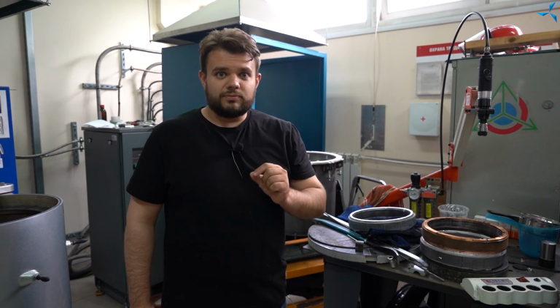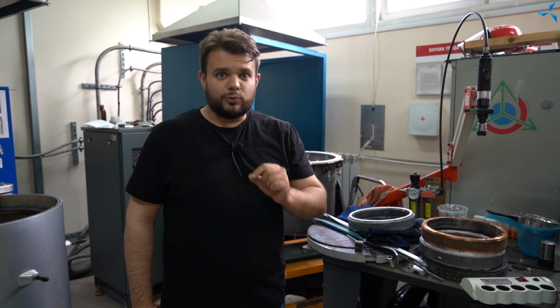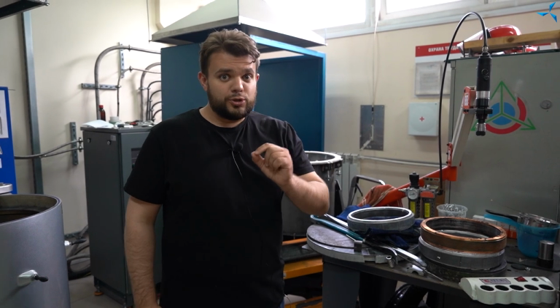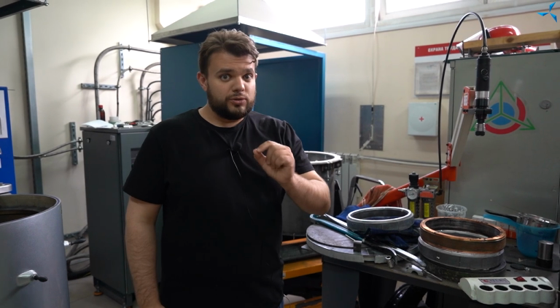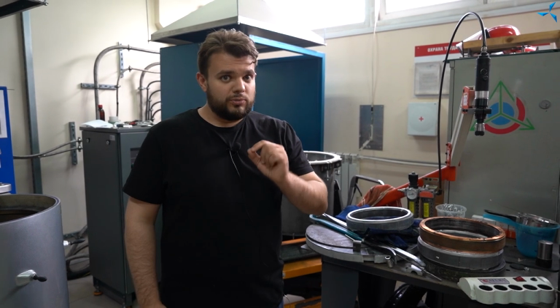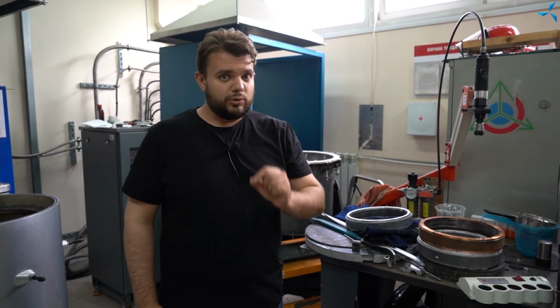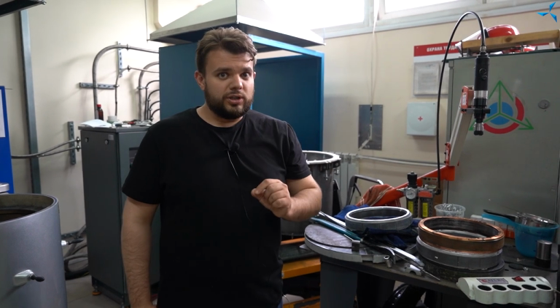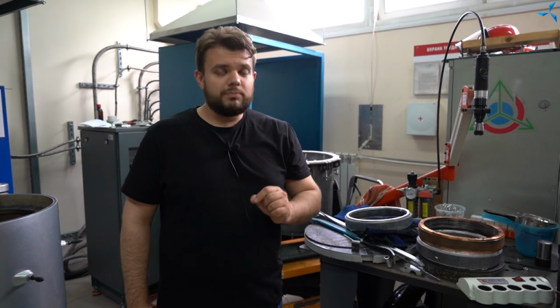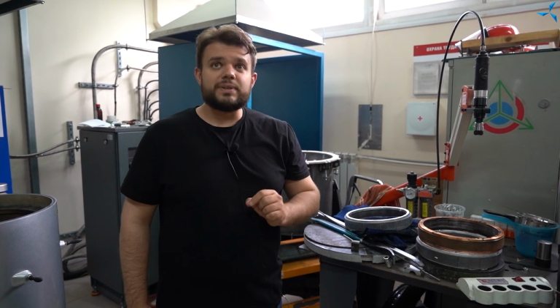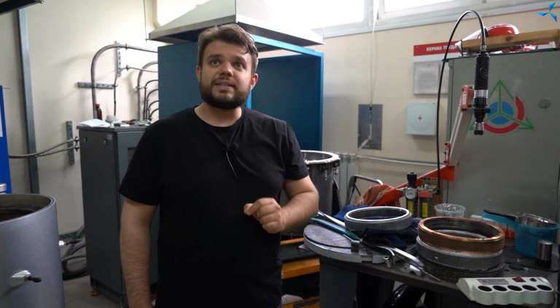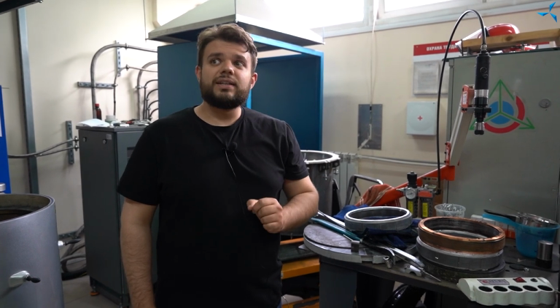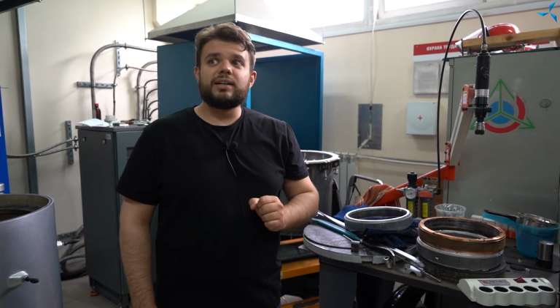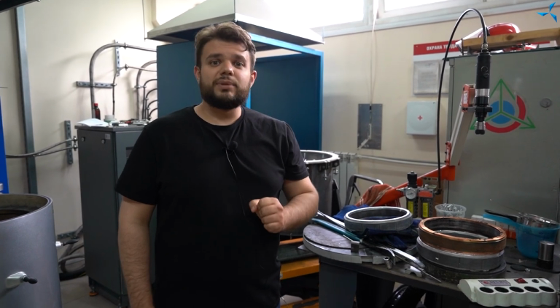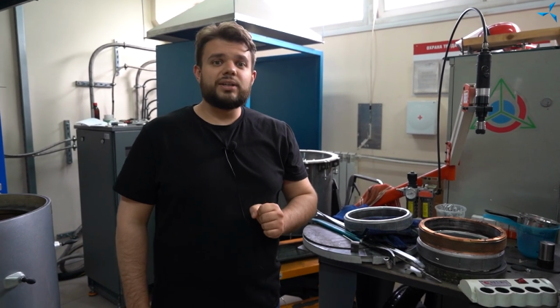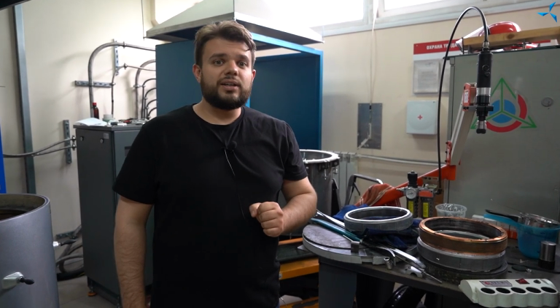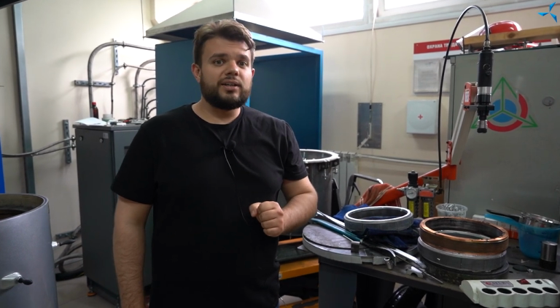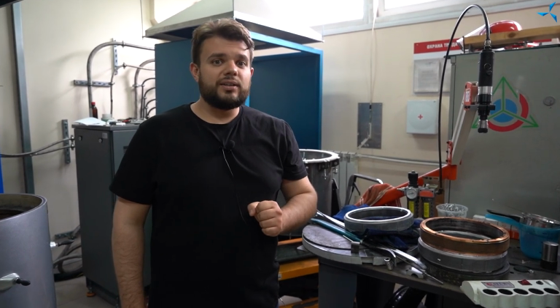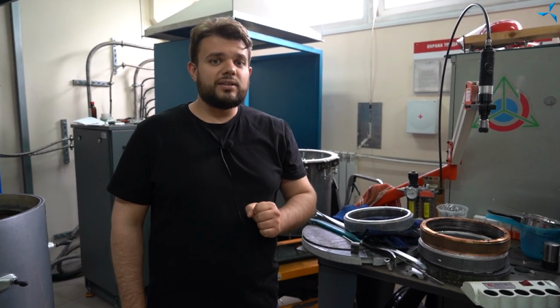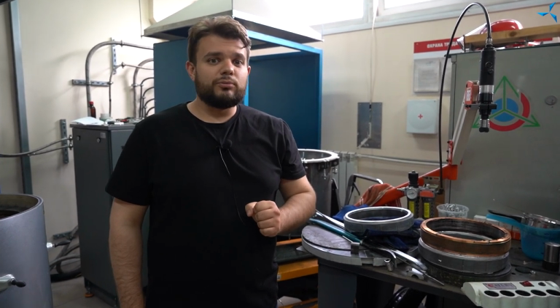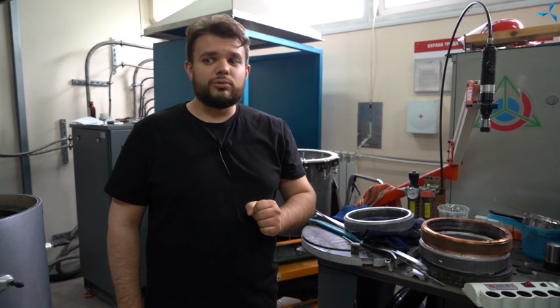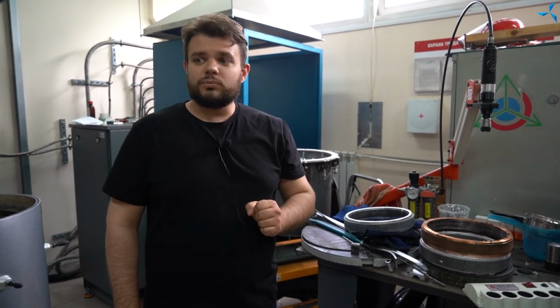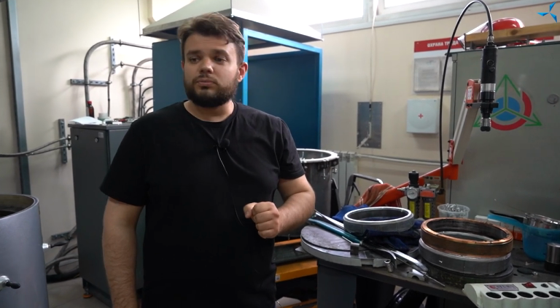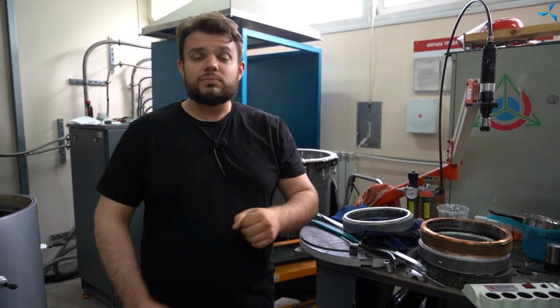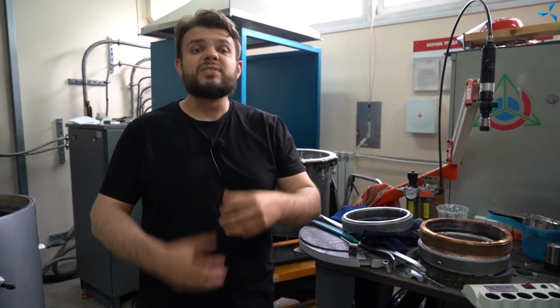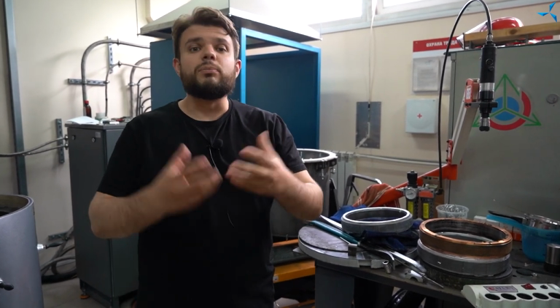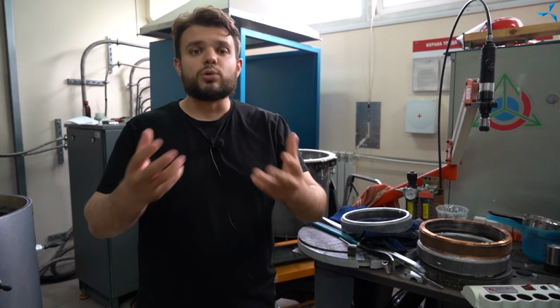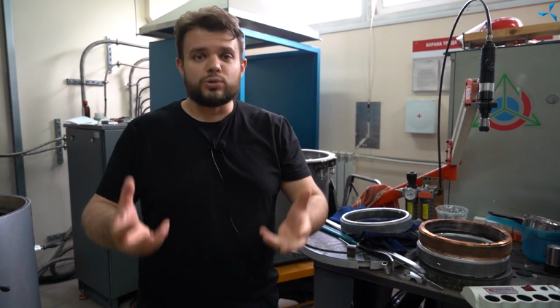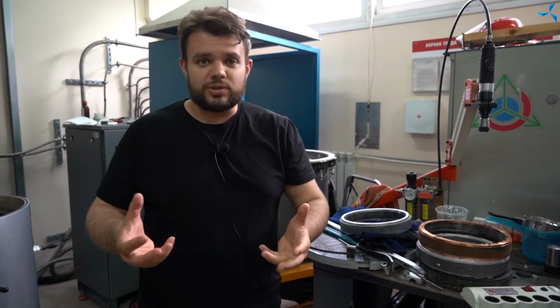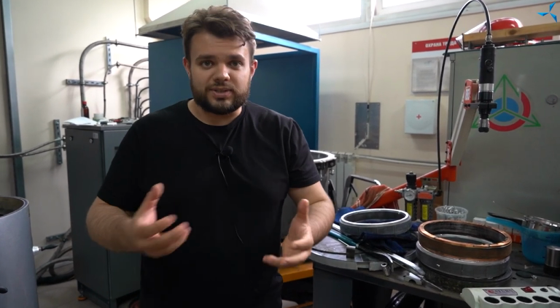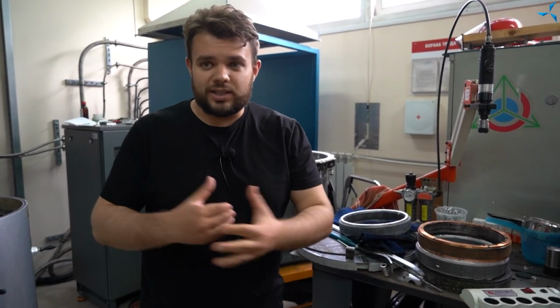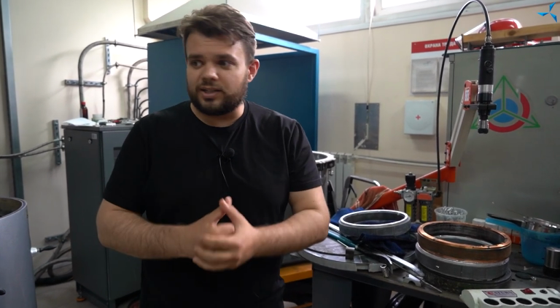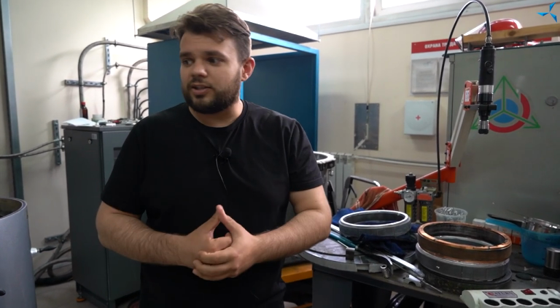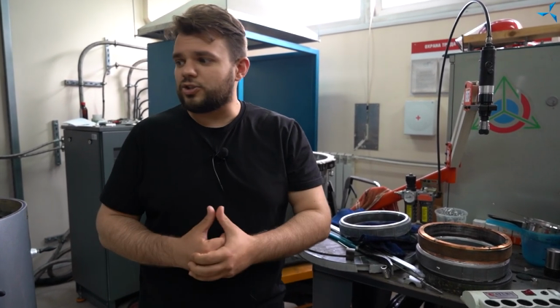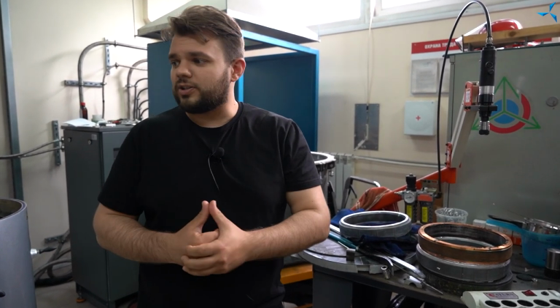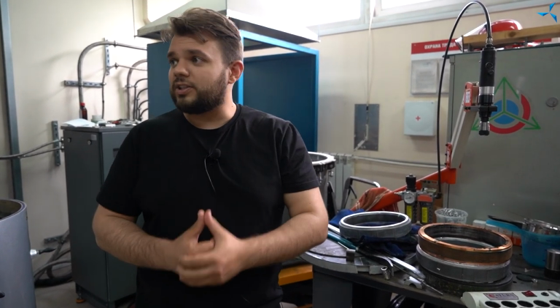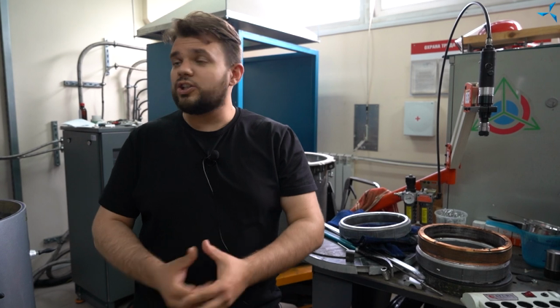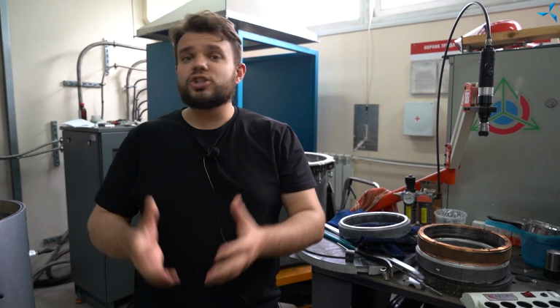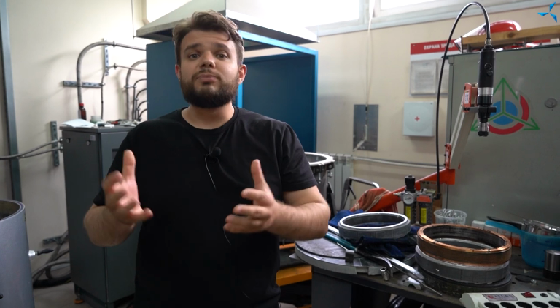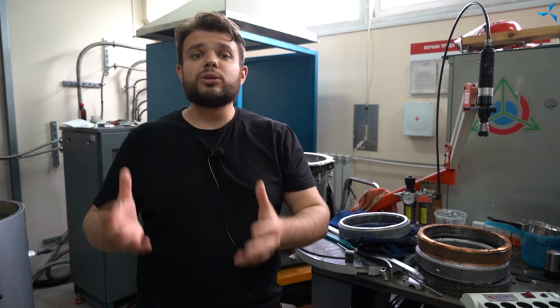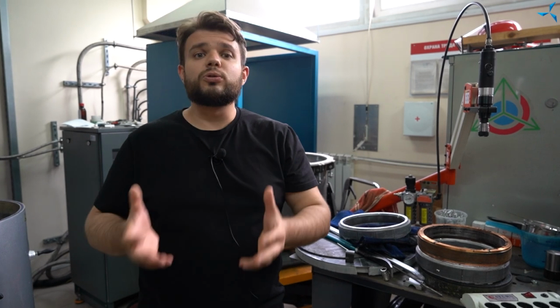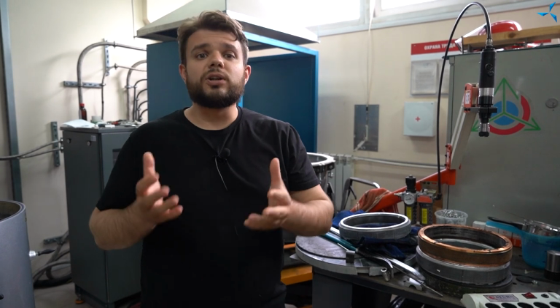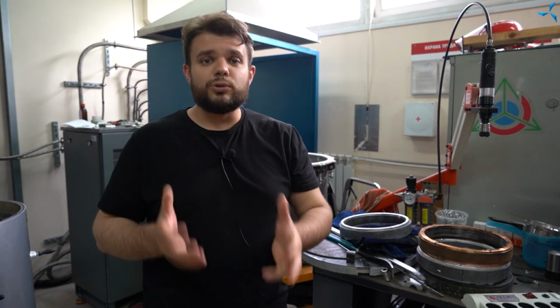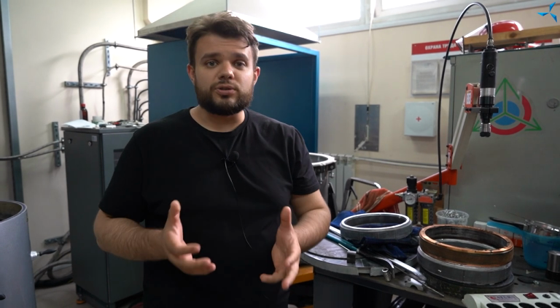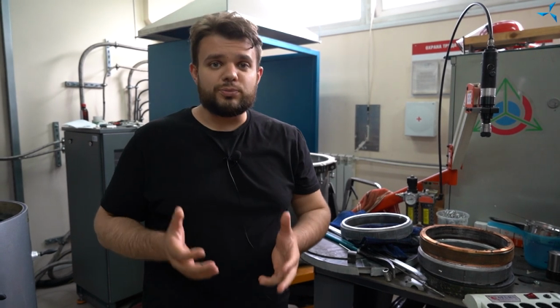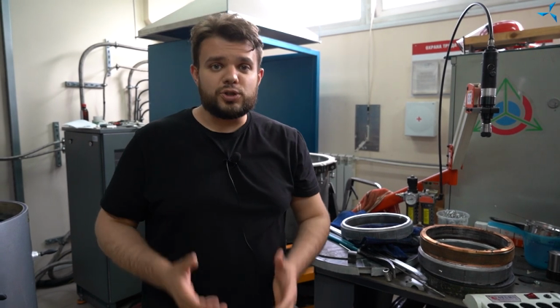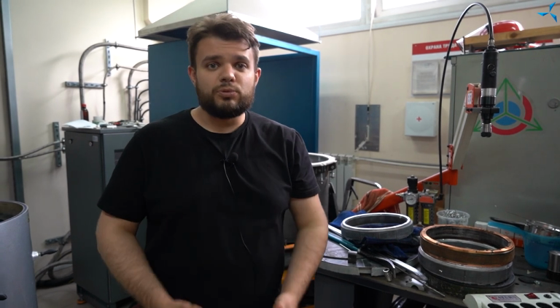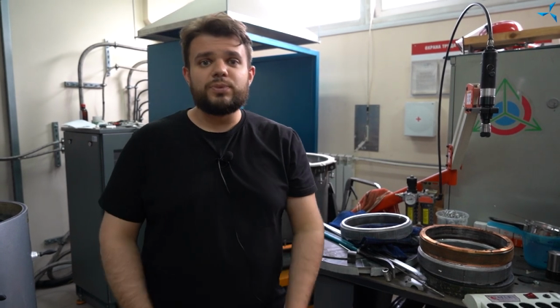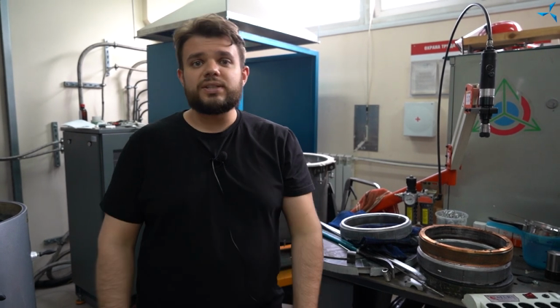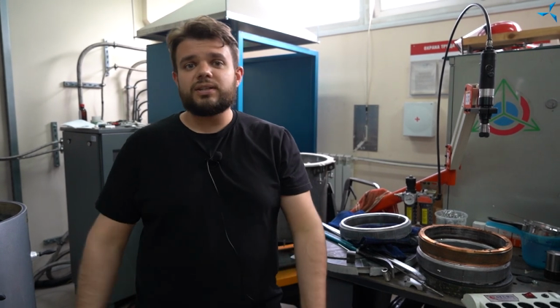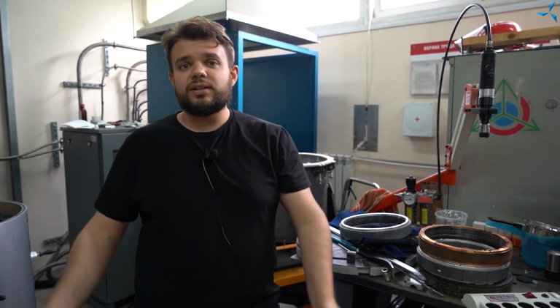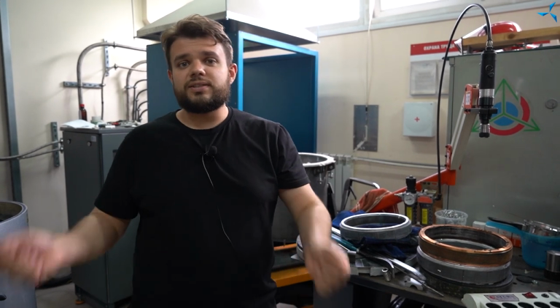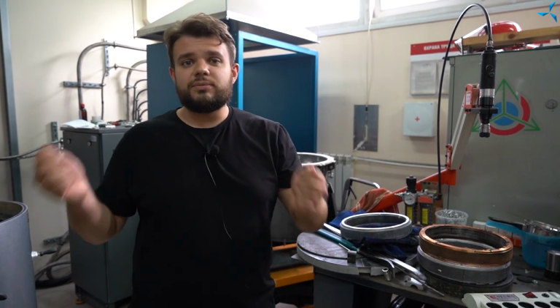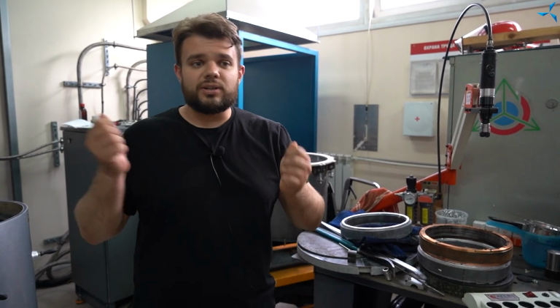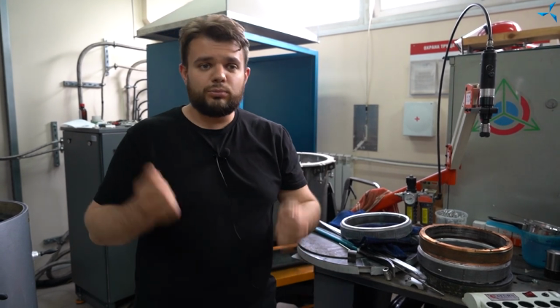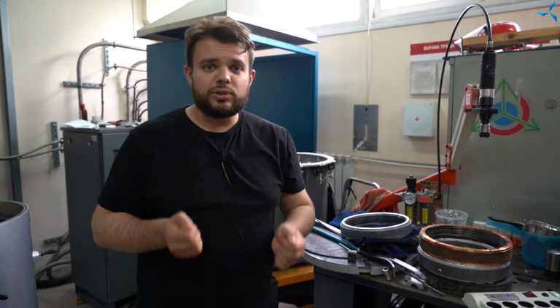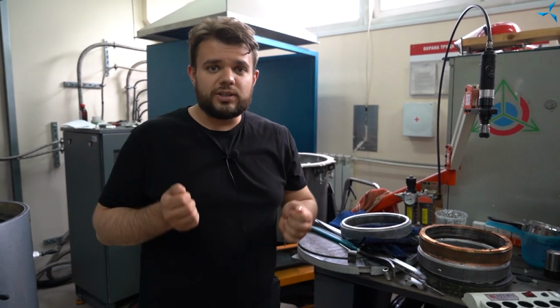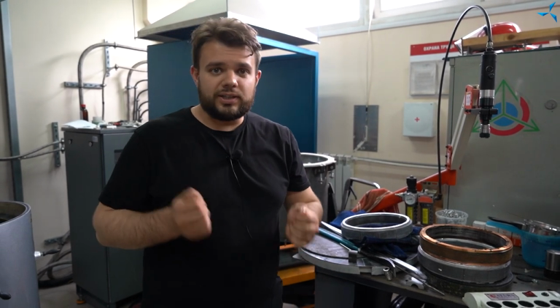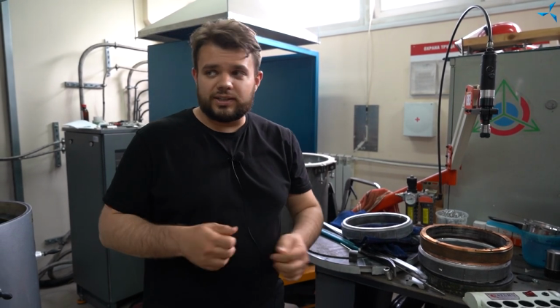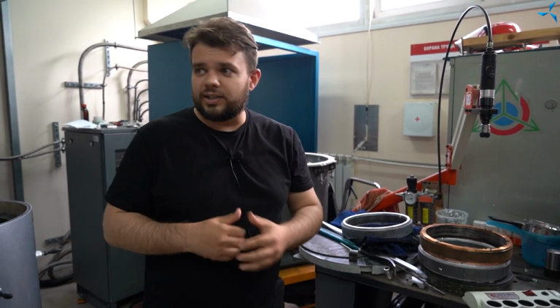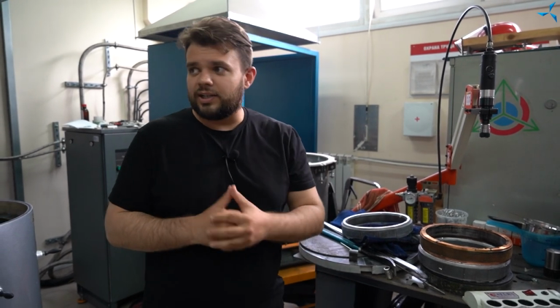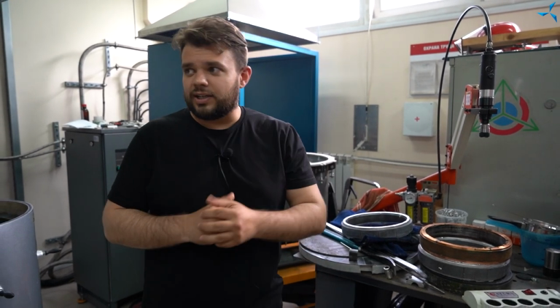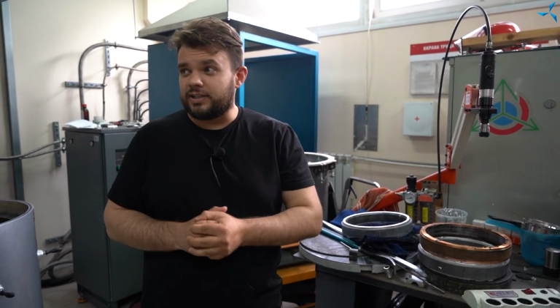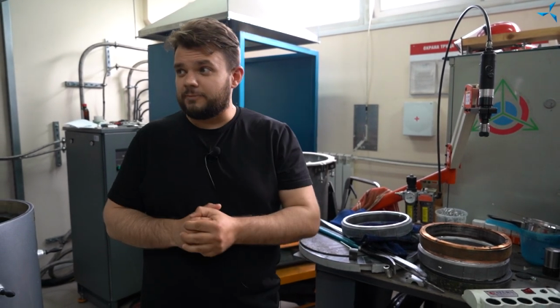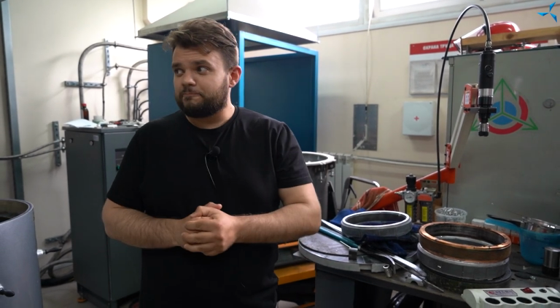Many of you wrote comments with a question: Where are motor wheels? Why did you stop working with them?